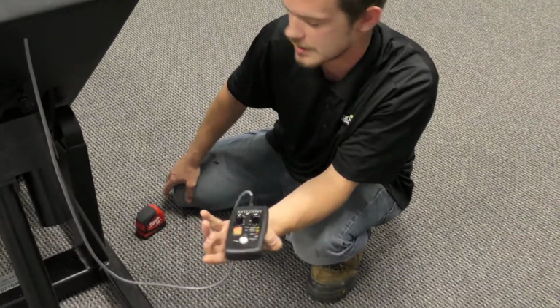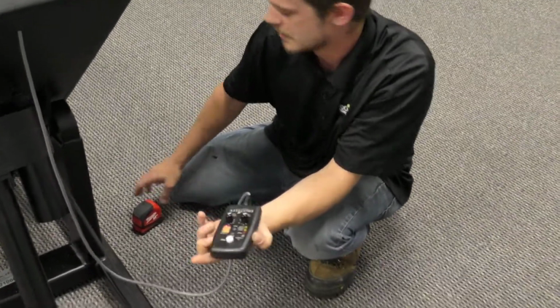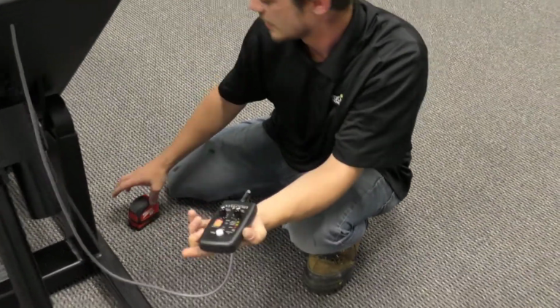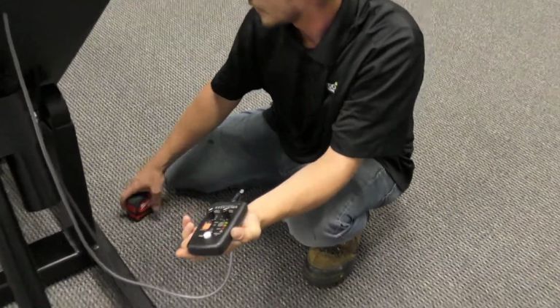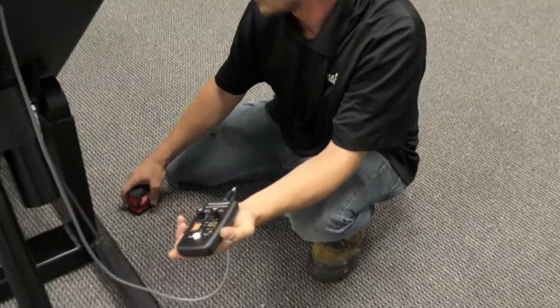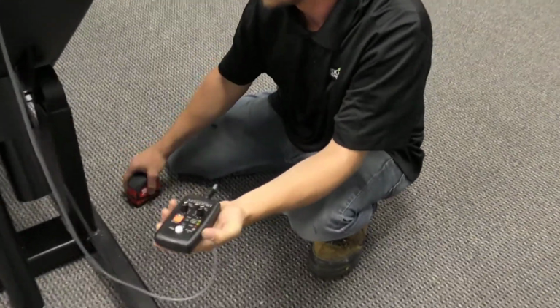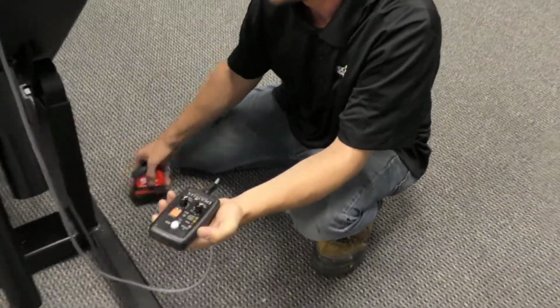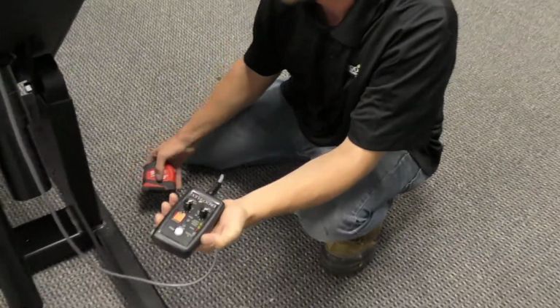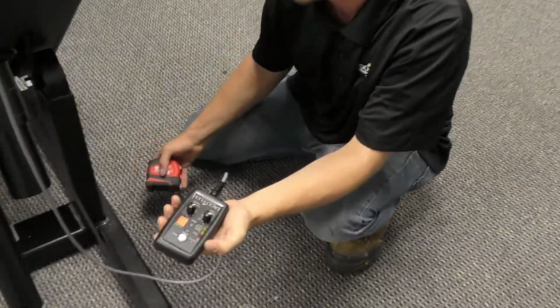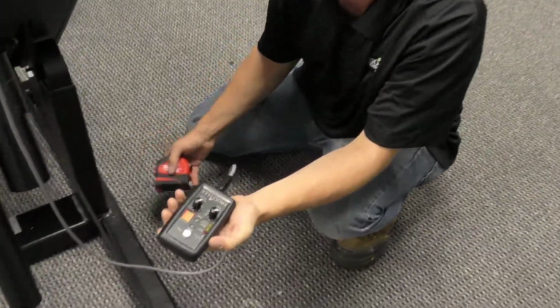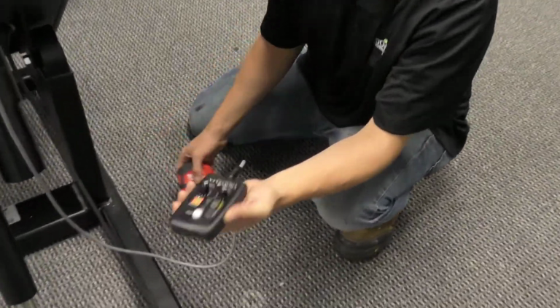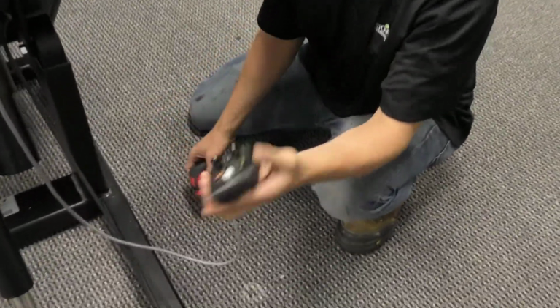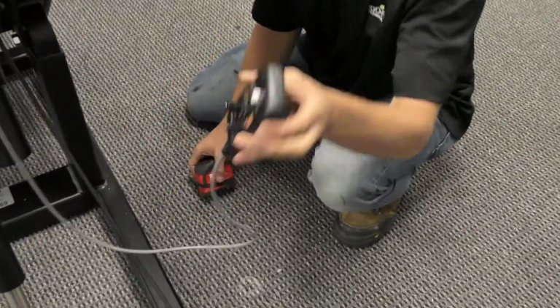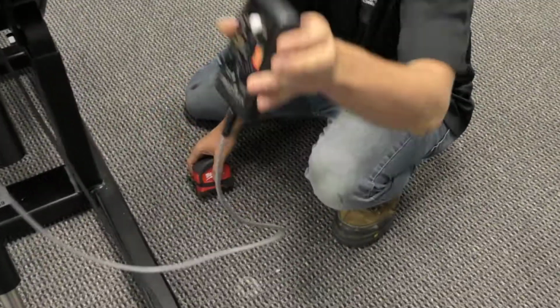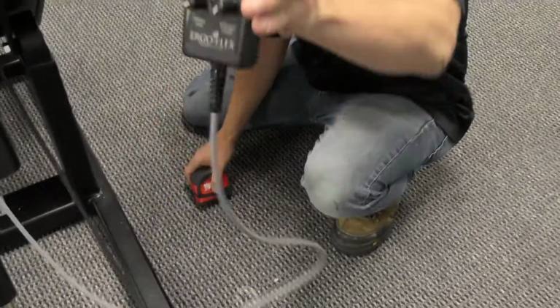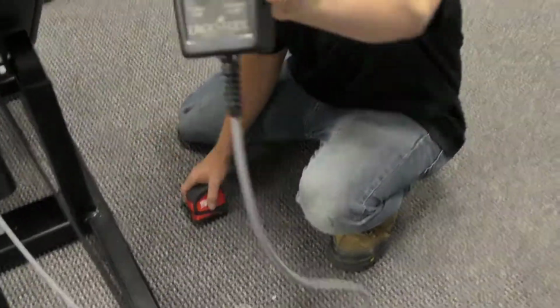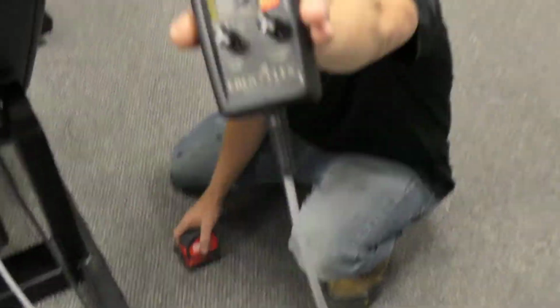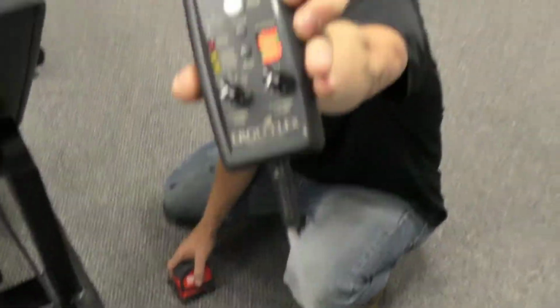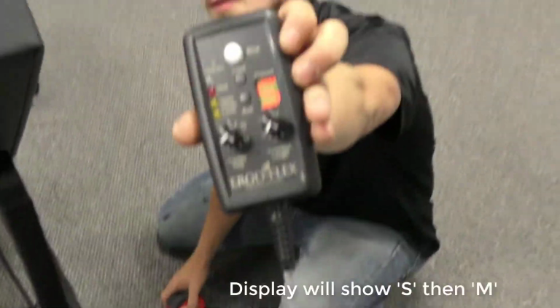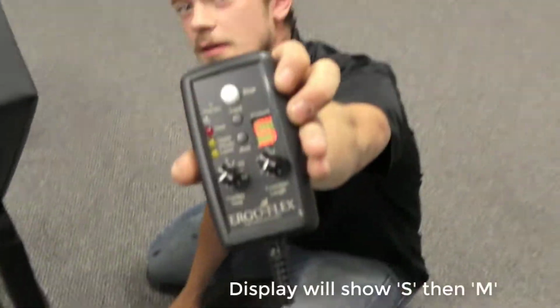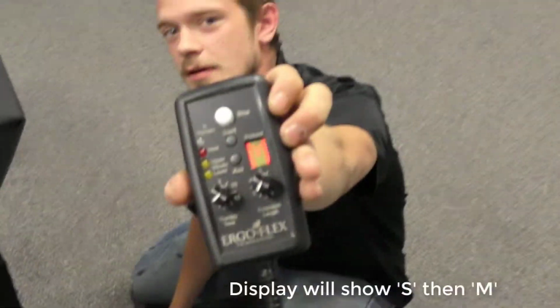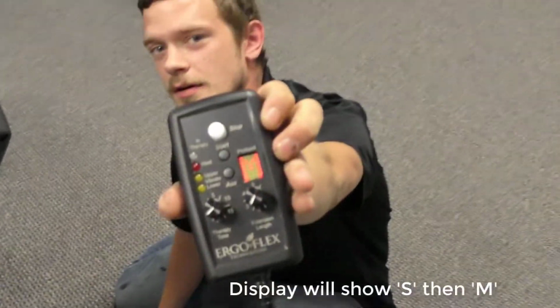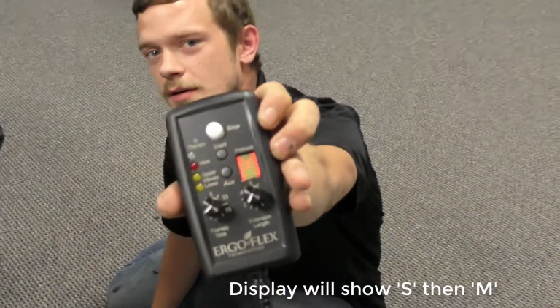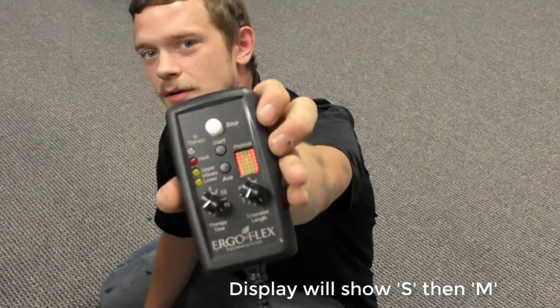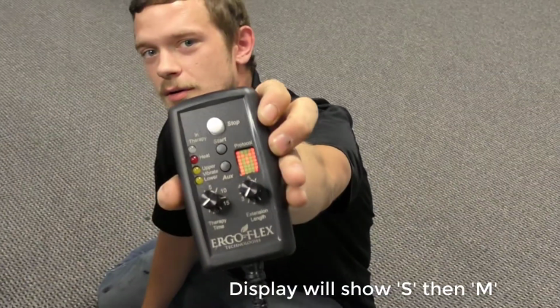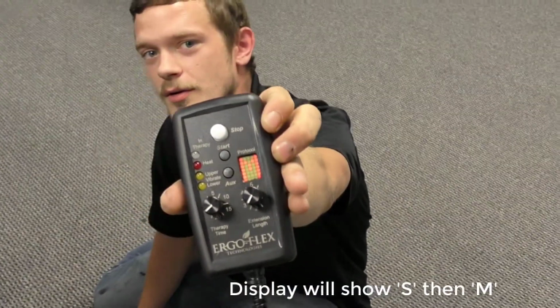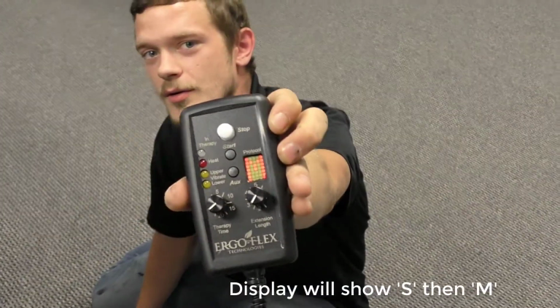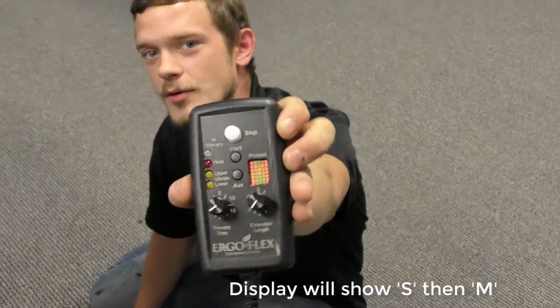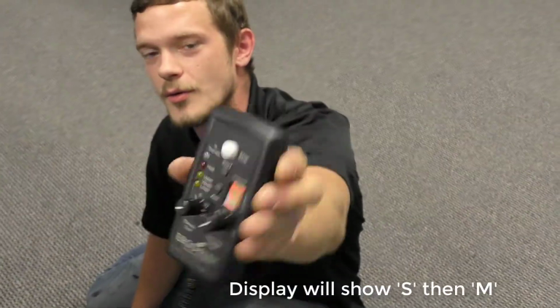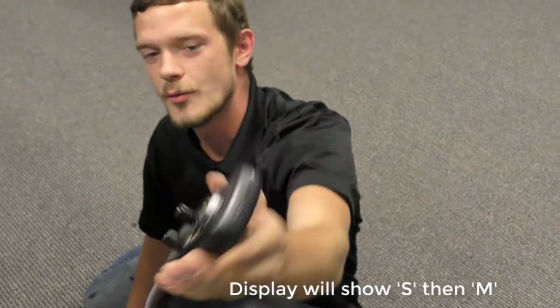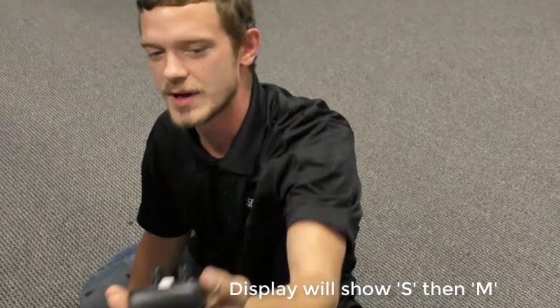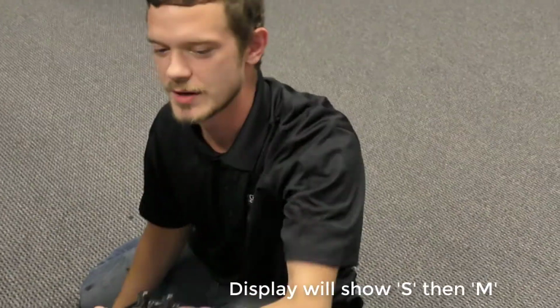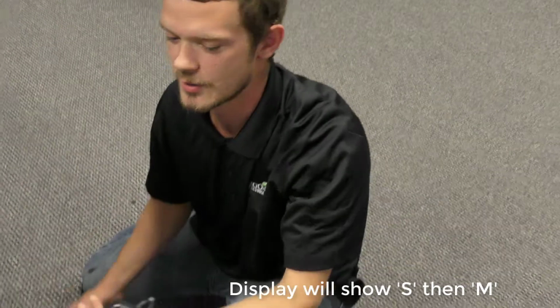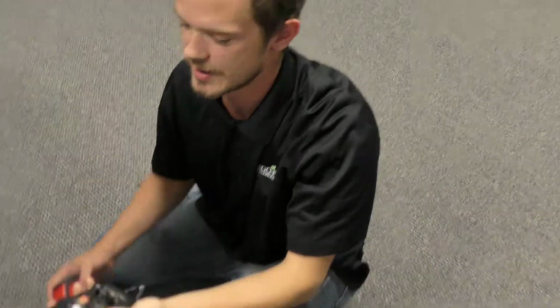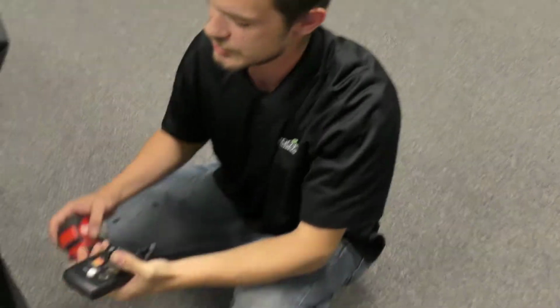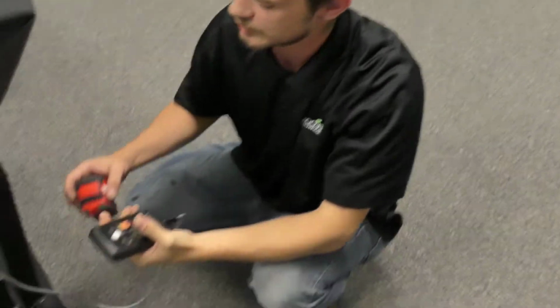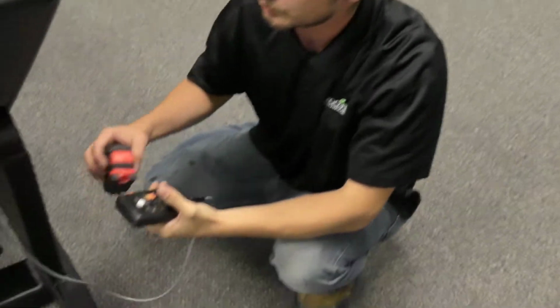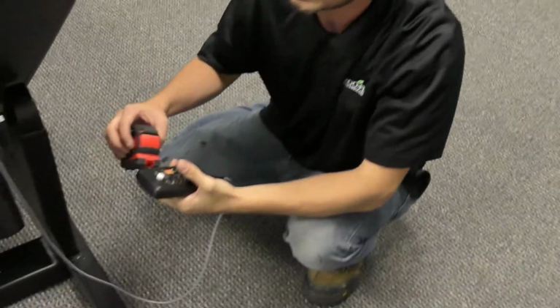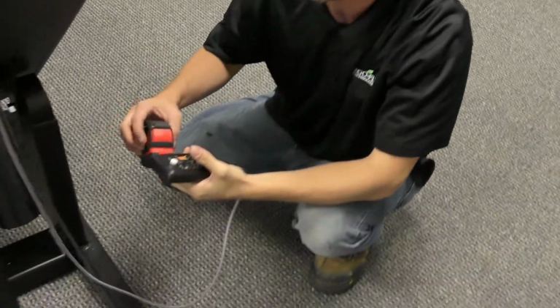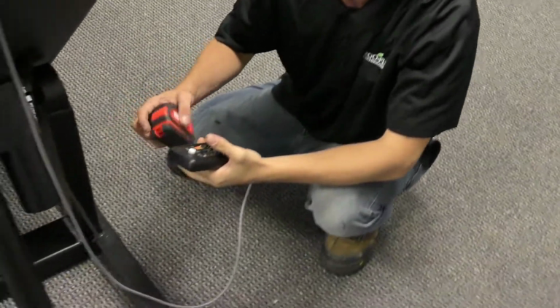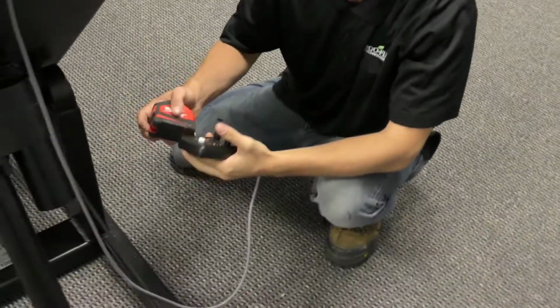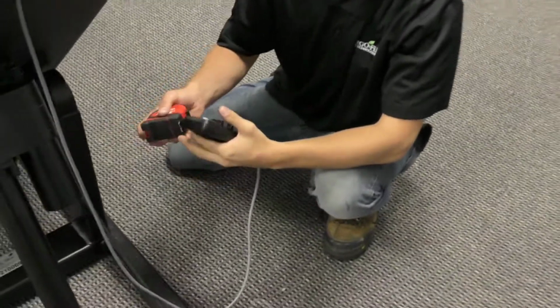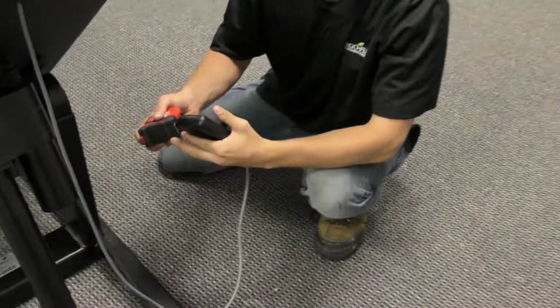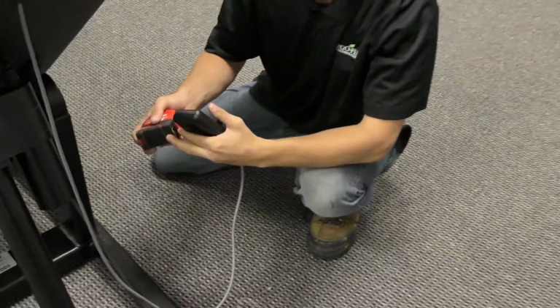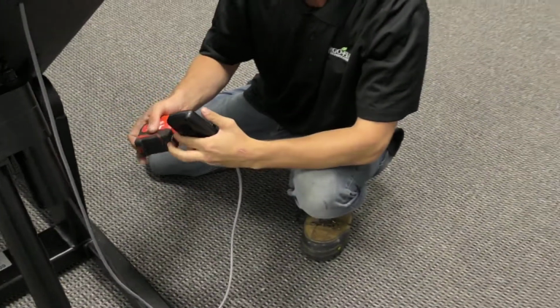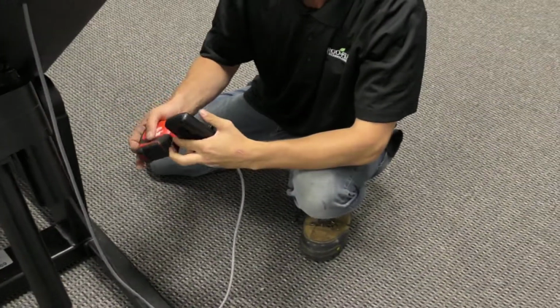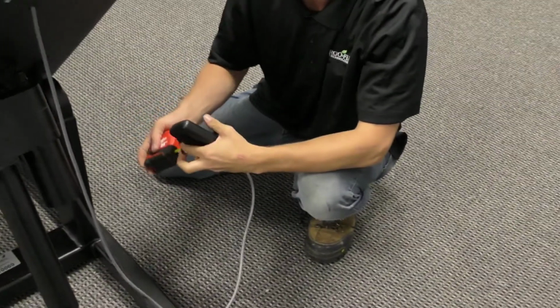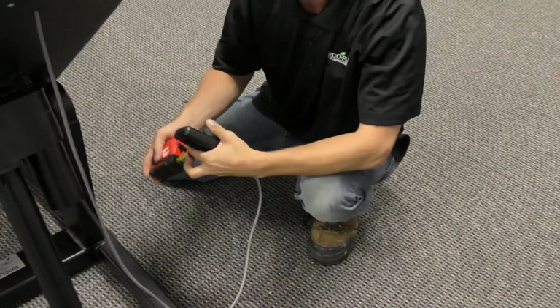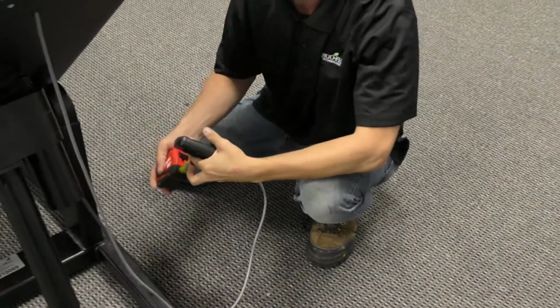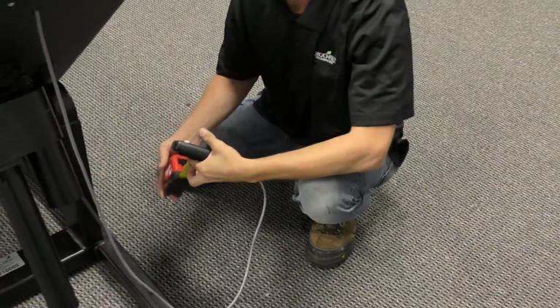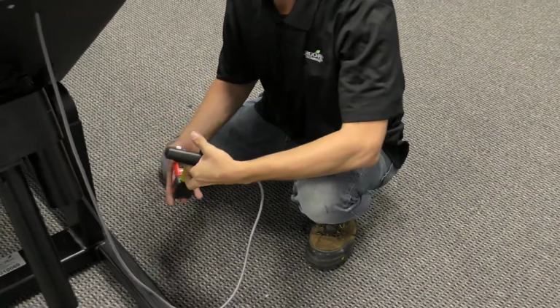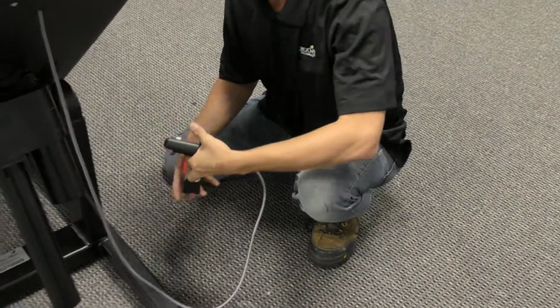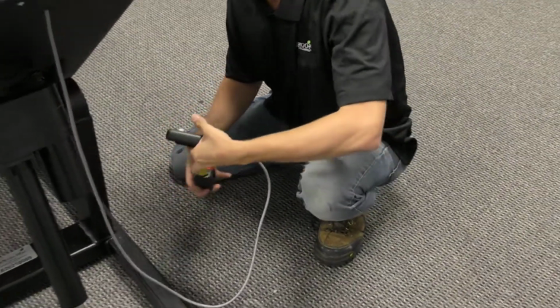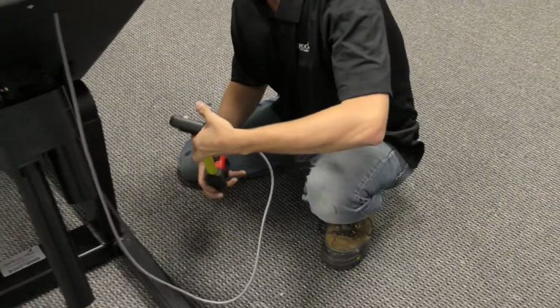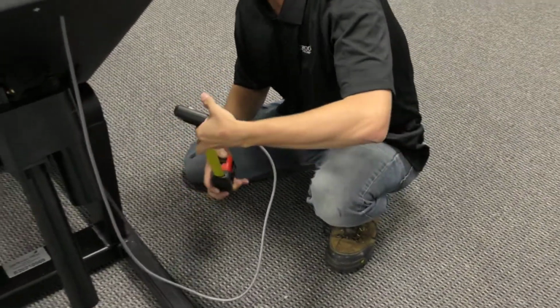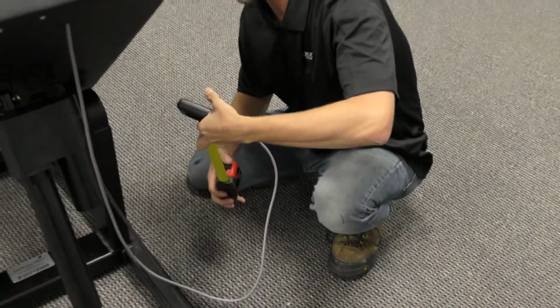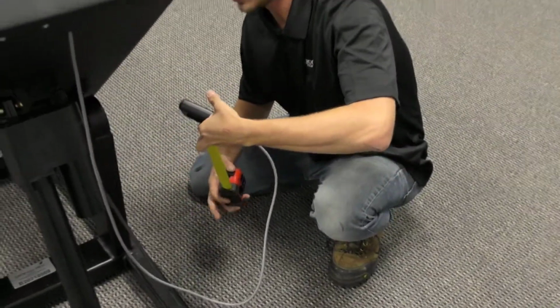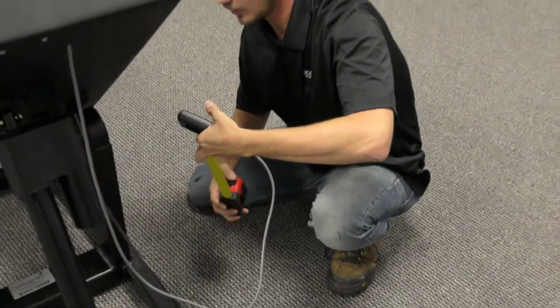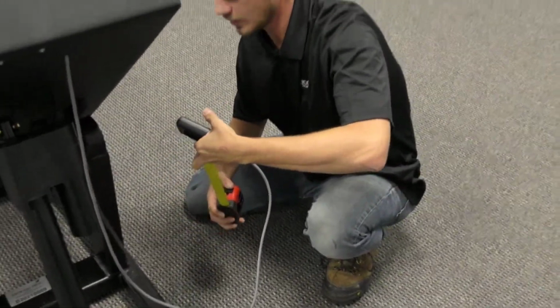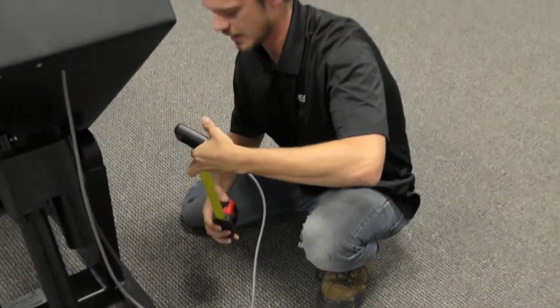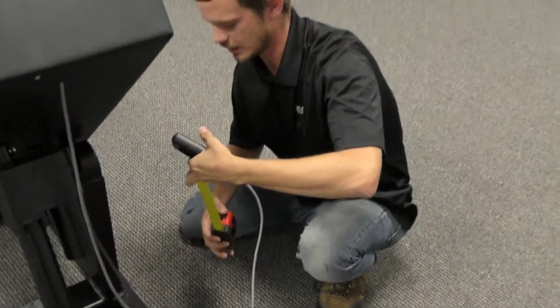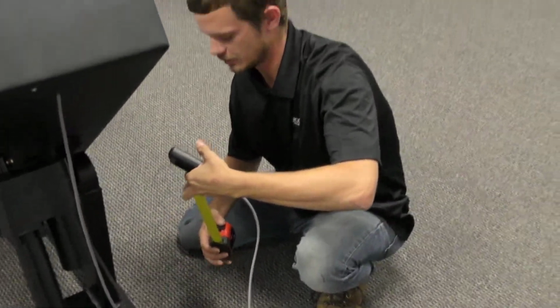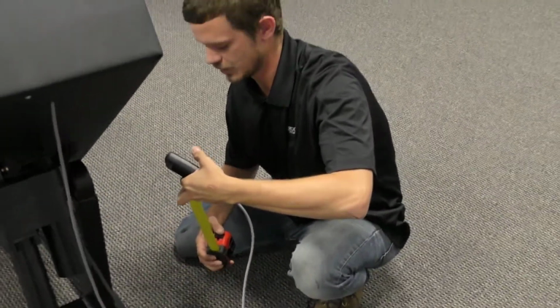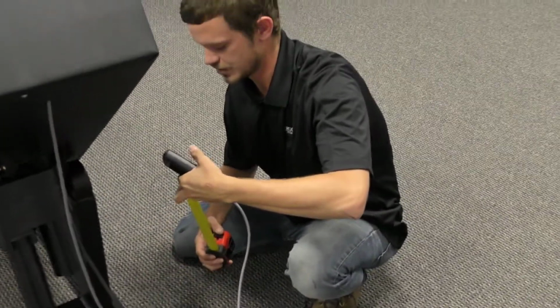Now that we're in SM mode, we can go ahead and just press the start button and it will go ahead and start our calibration.